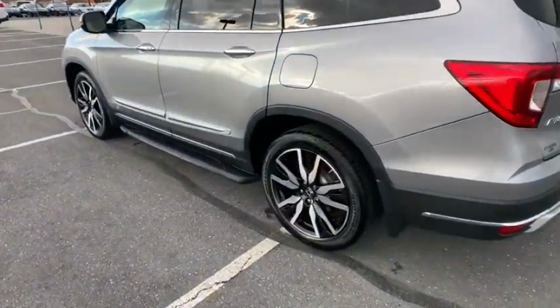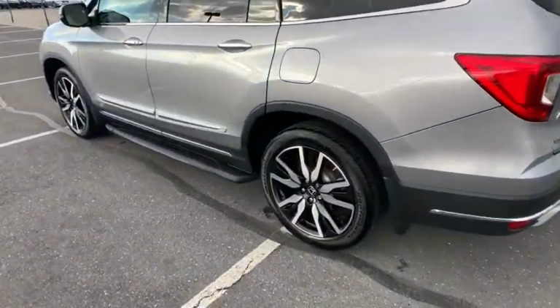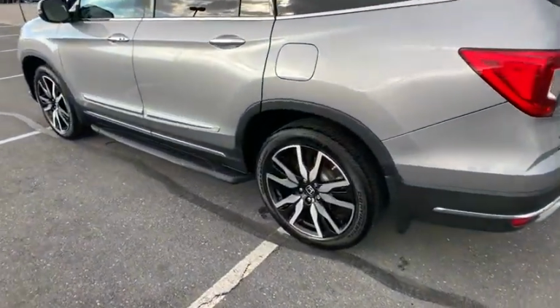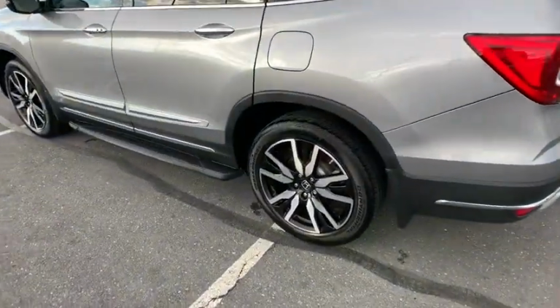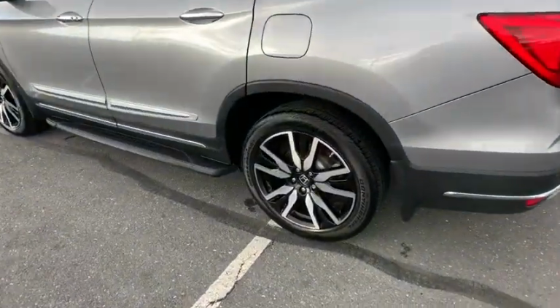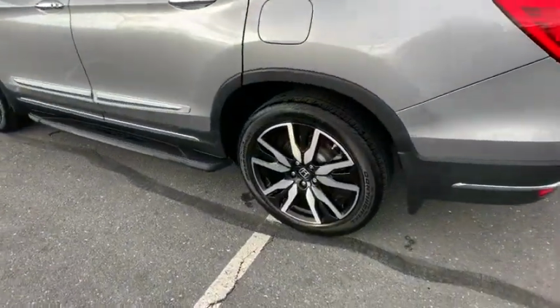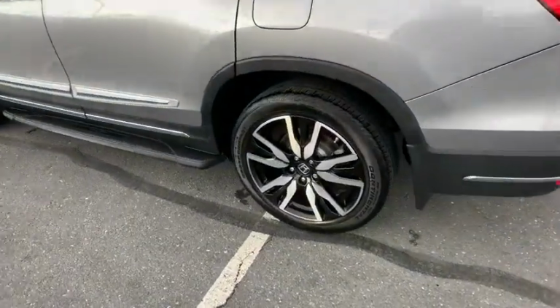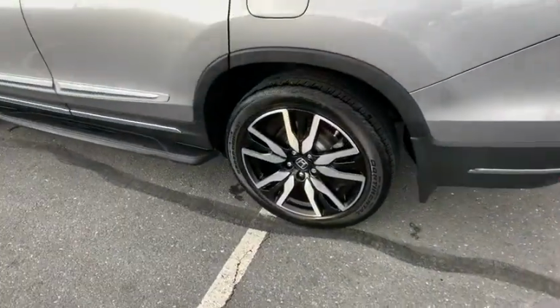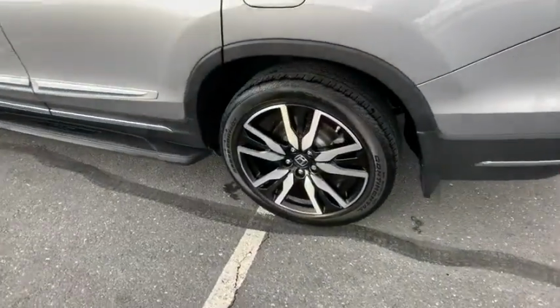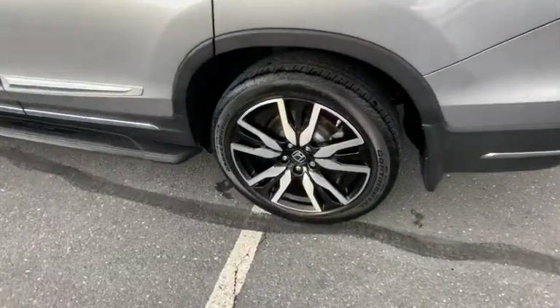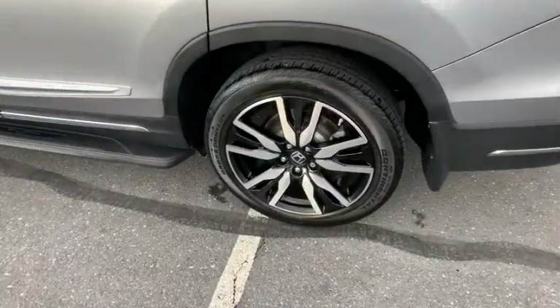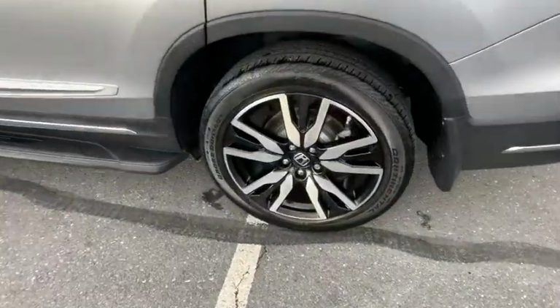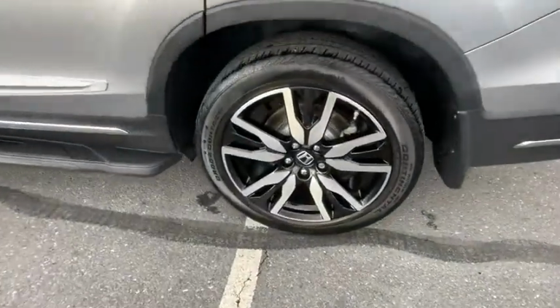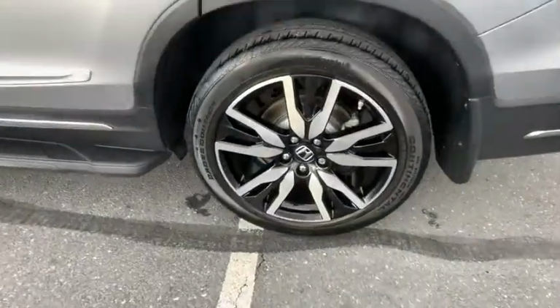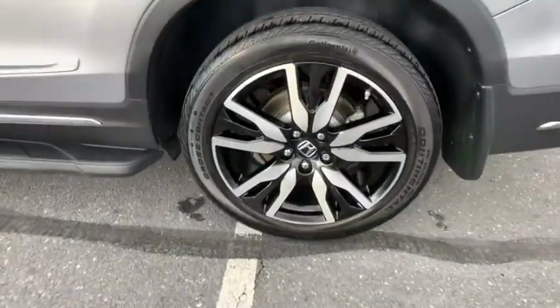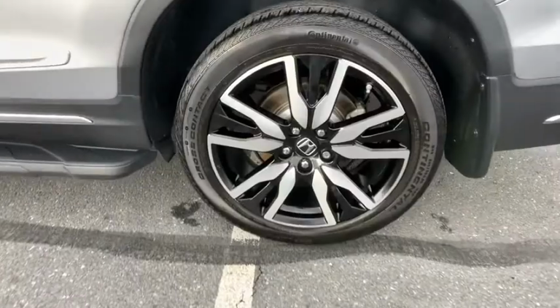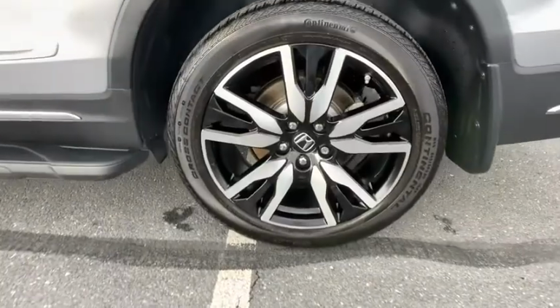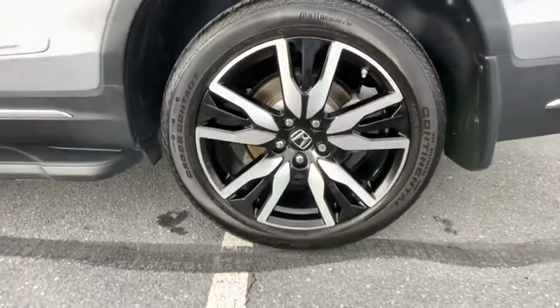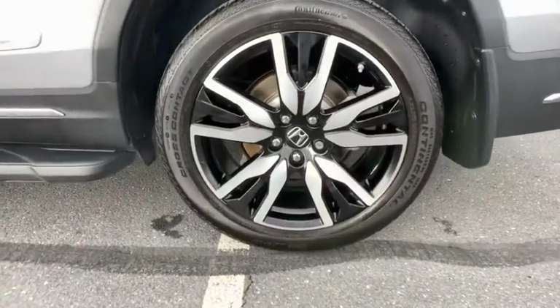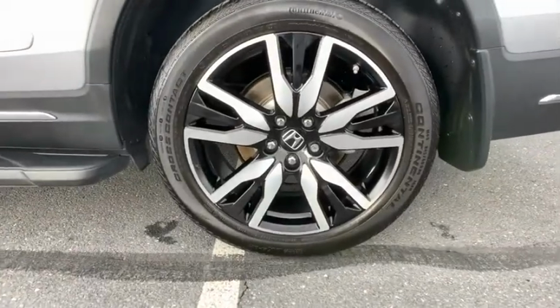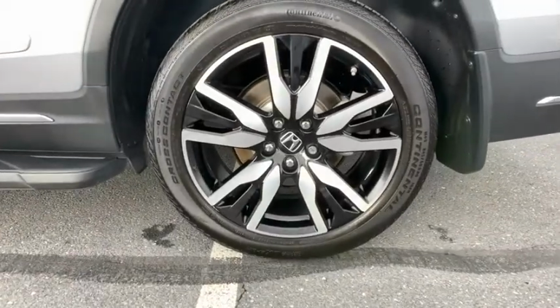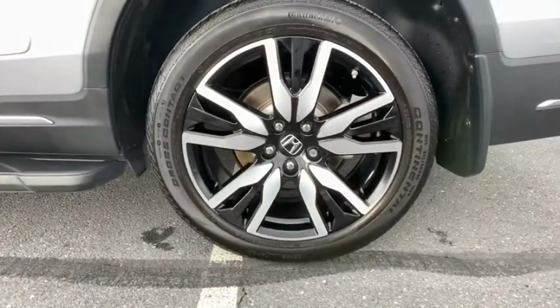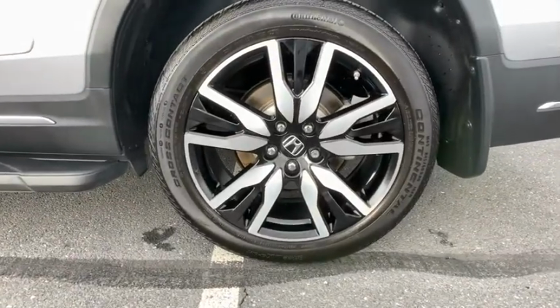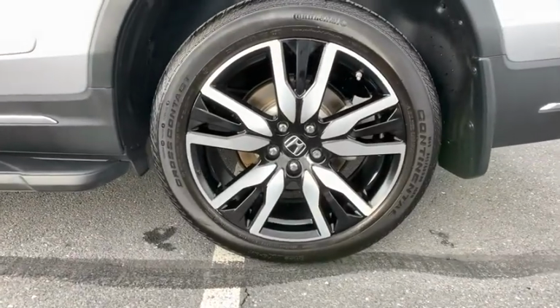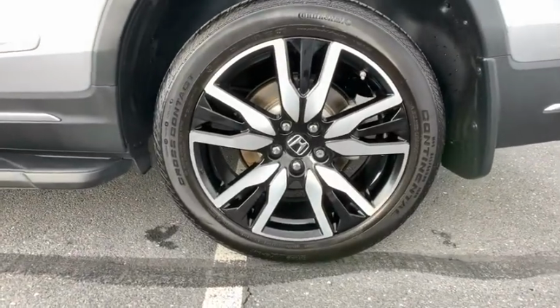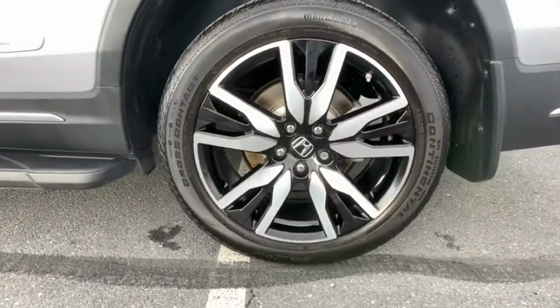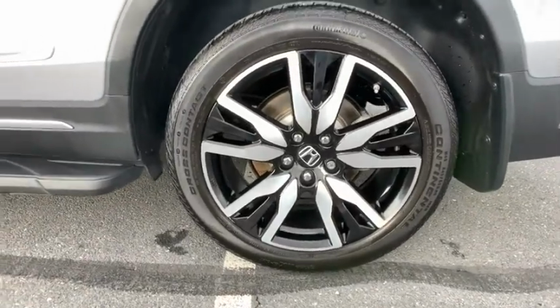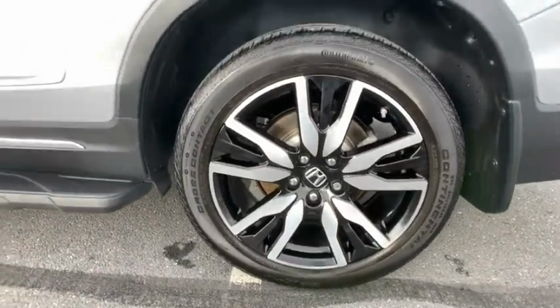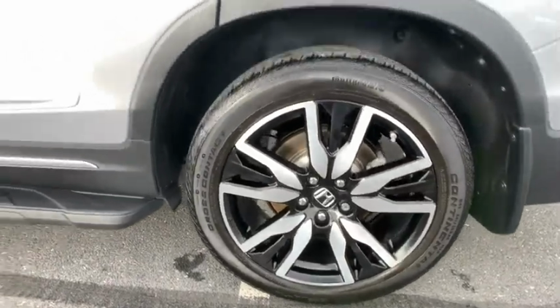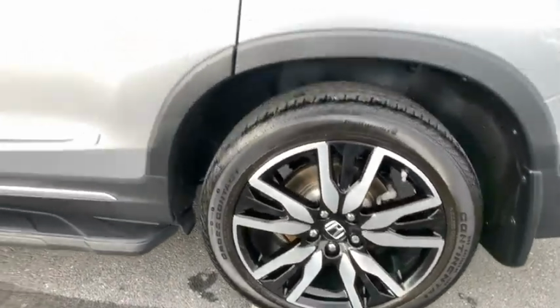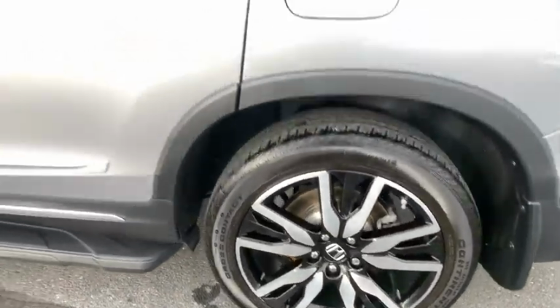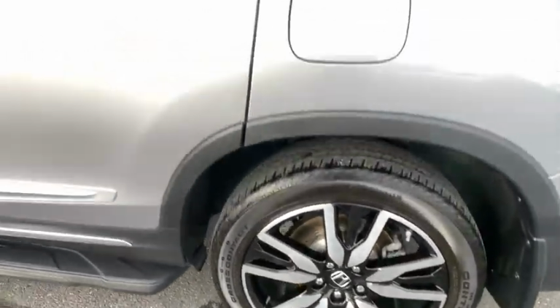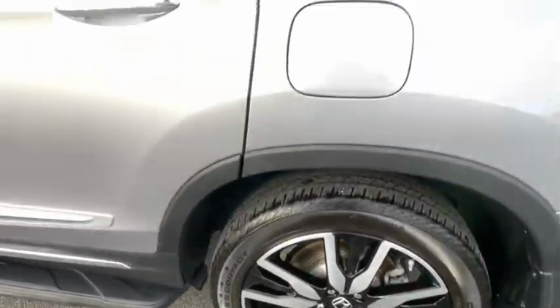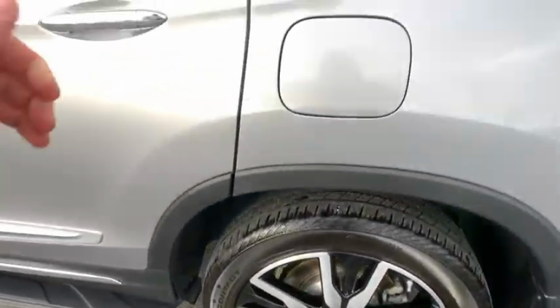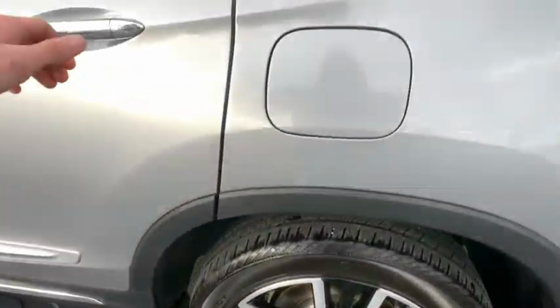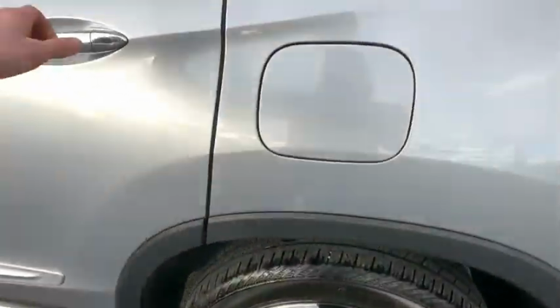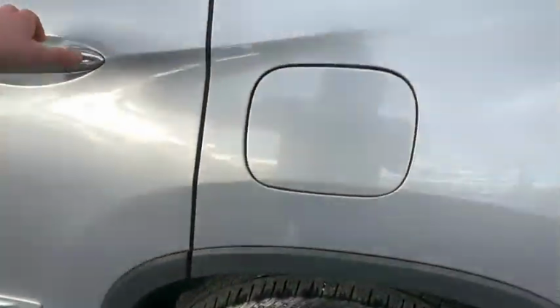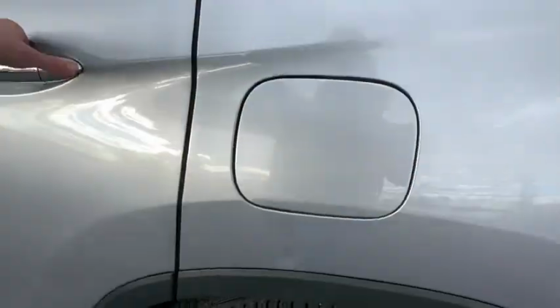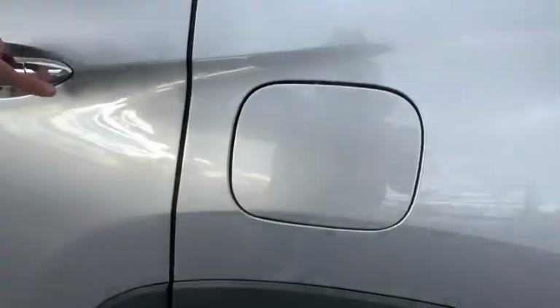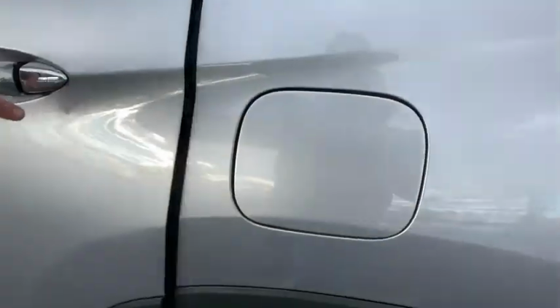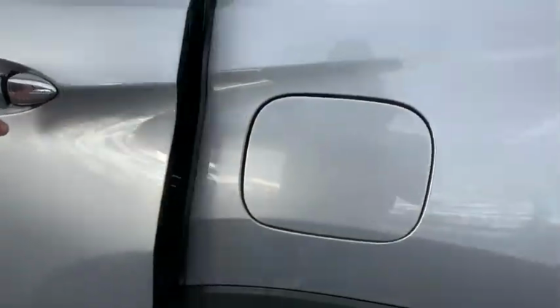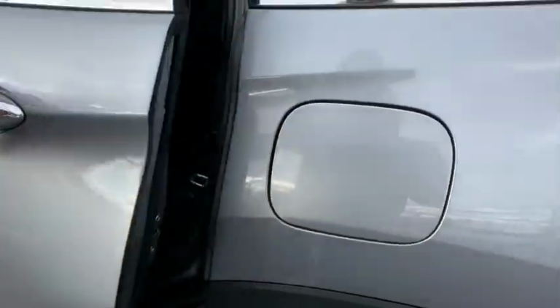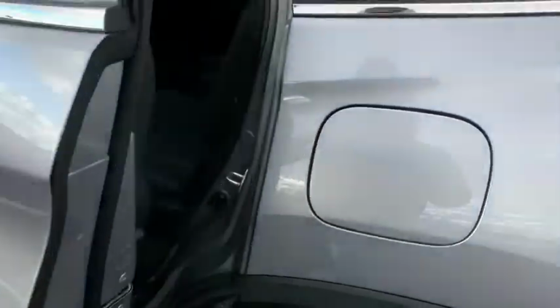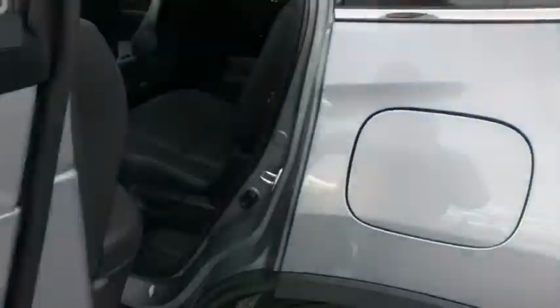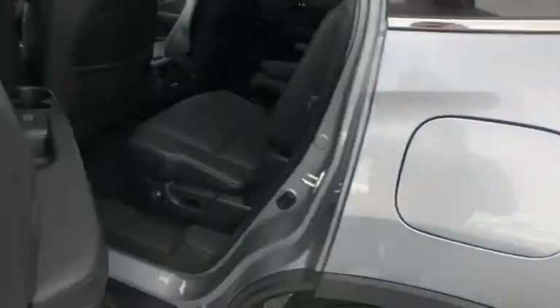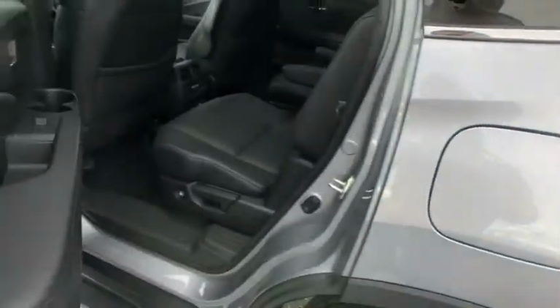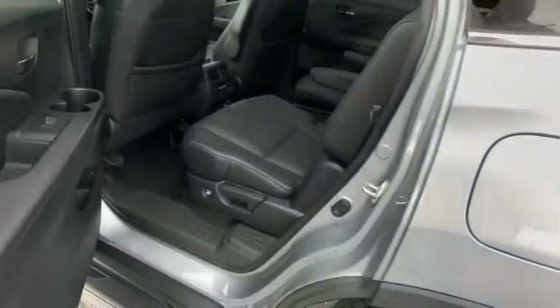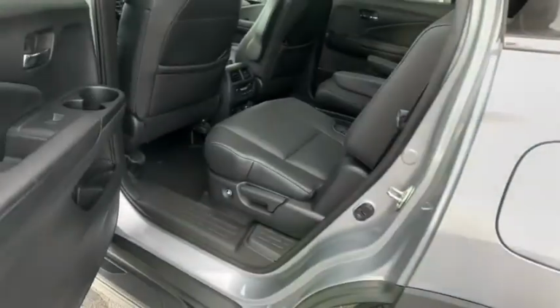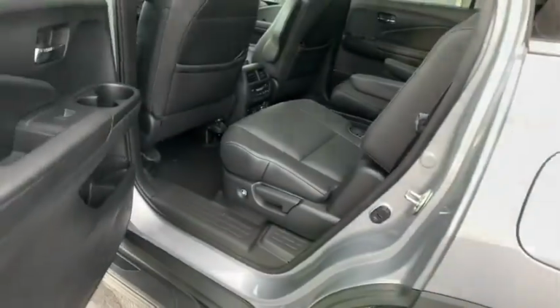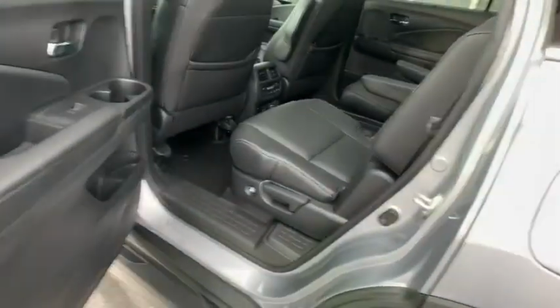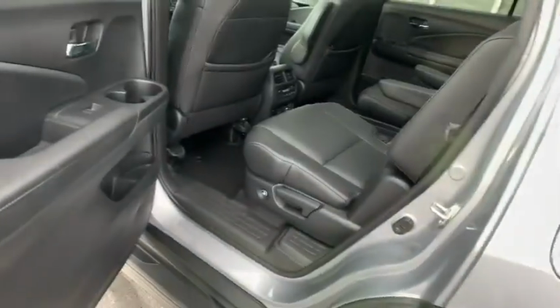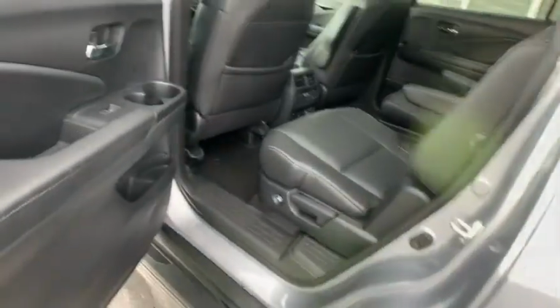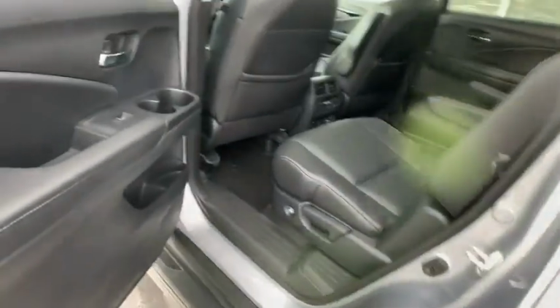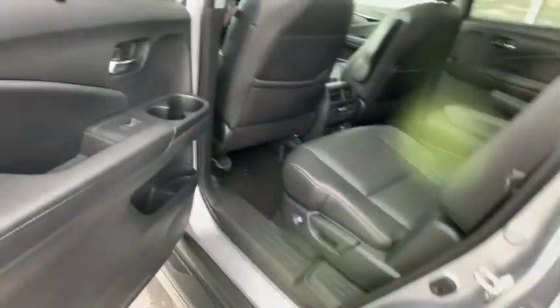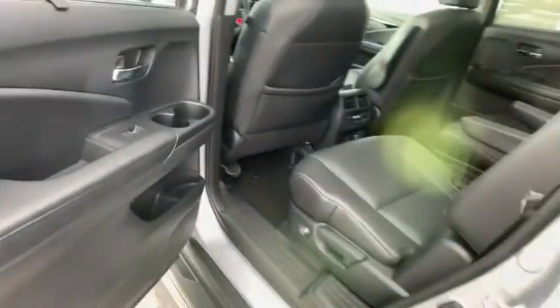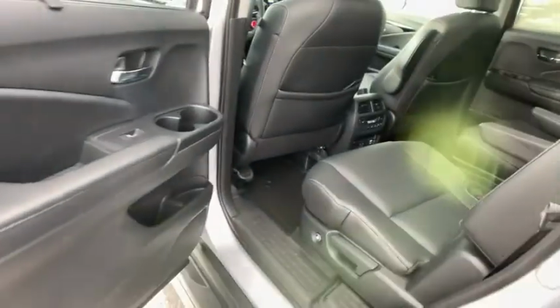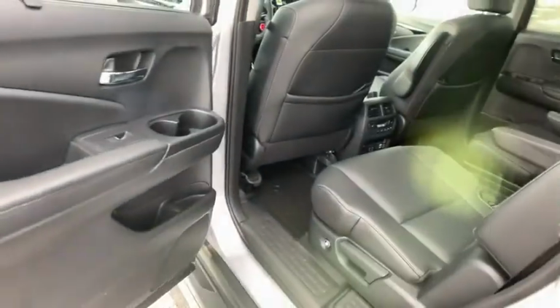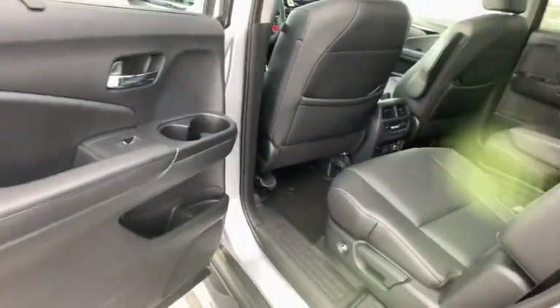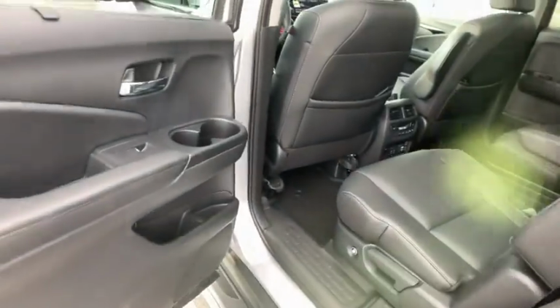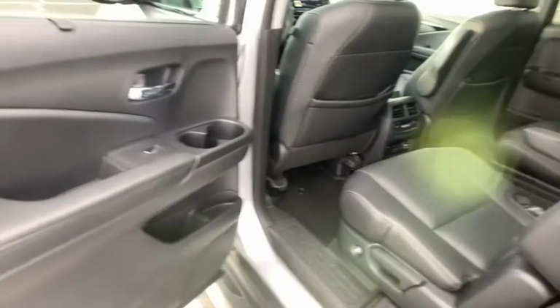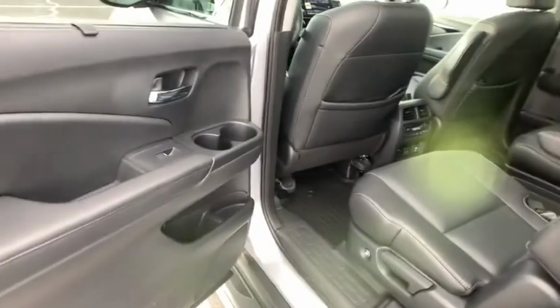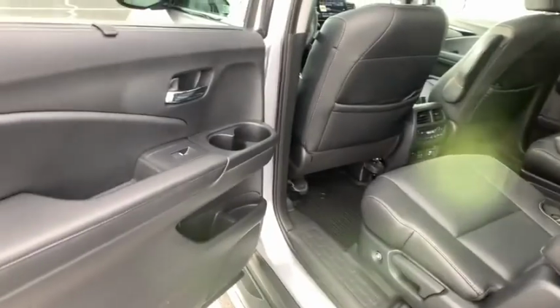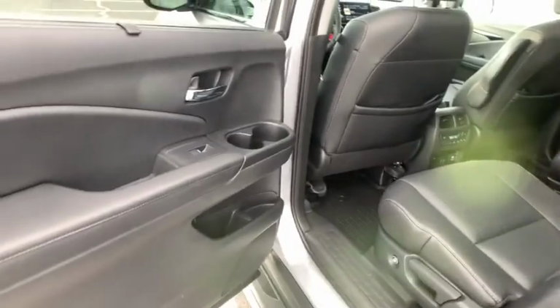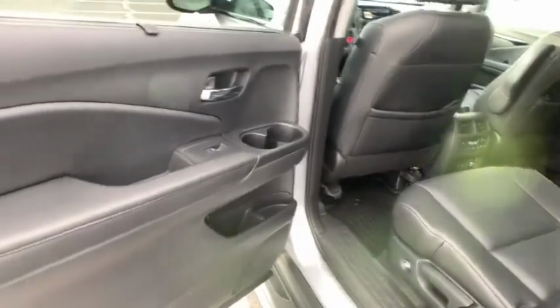If affordable style and reliability are what you're looking for, this vehicle couldn't be more perfect. Drive it today. Clearwagen.